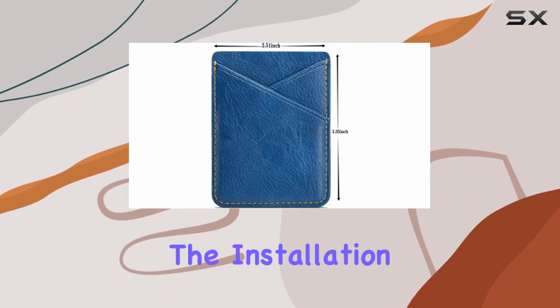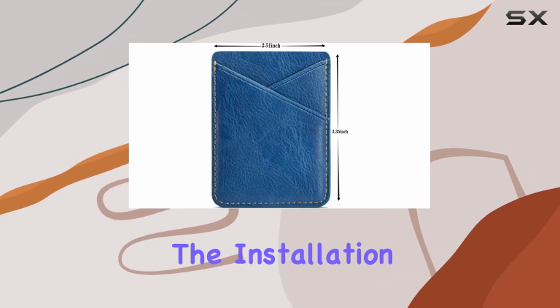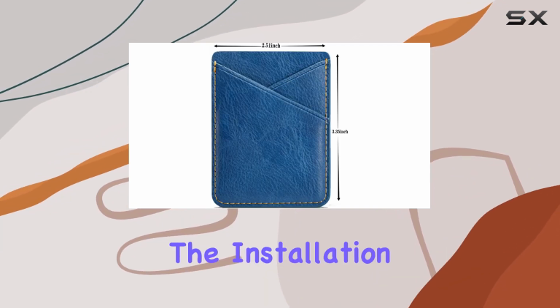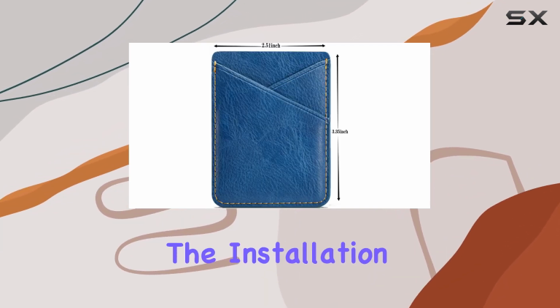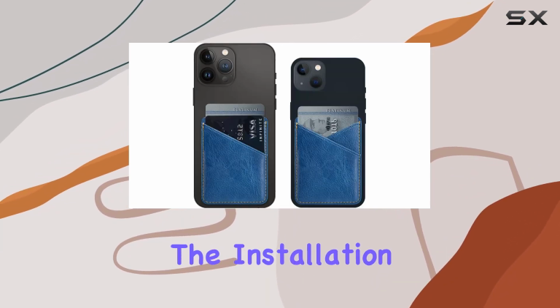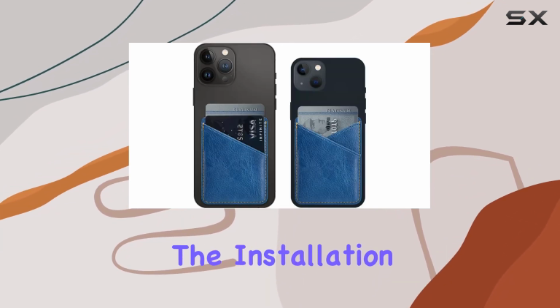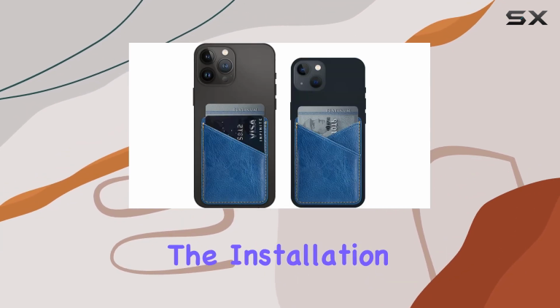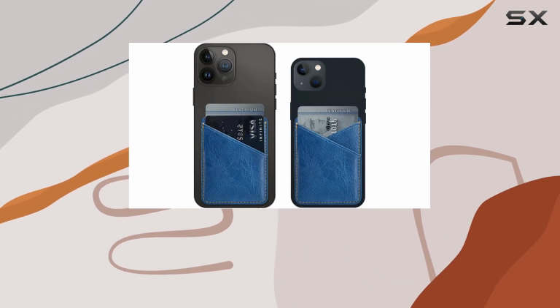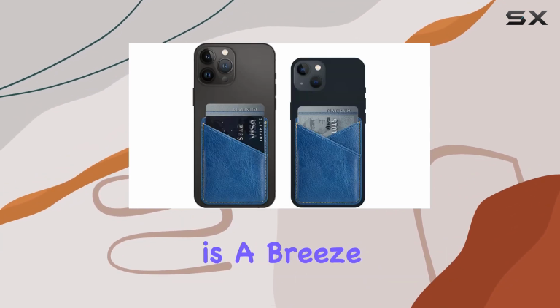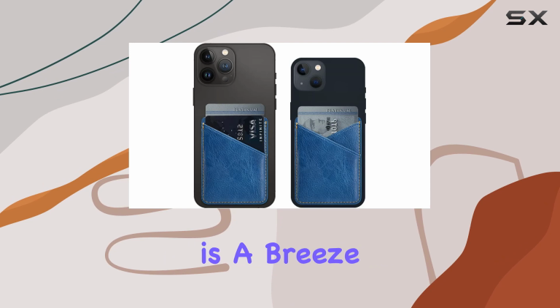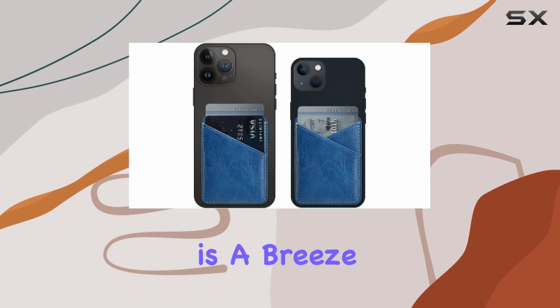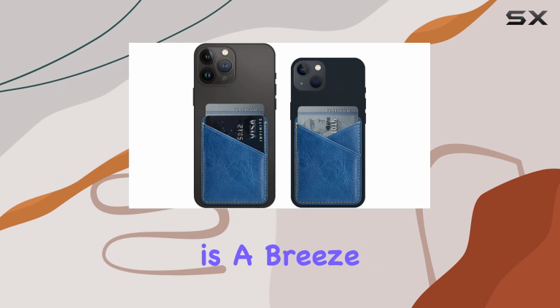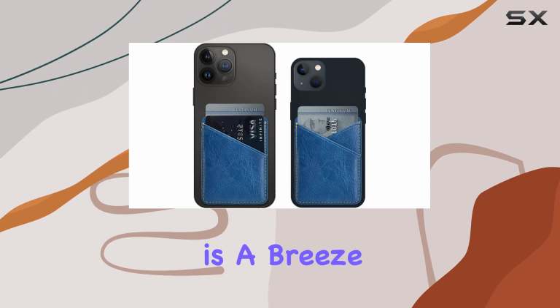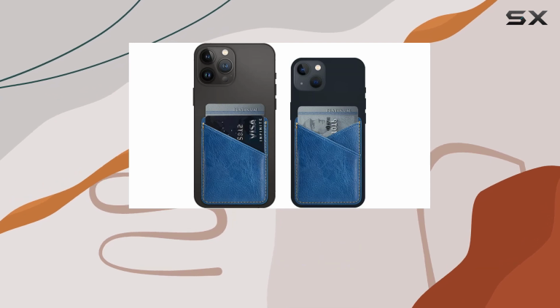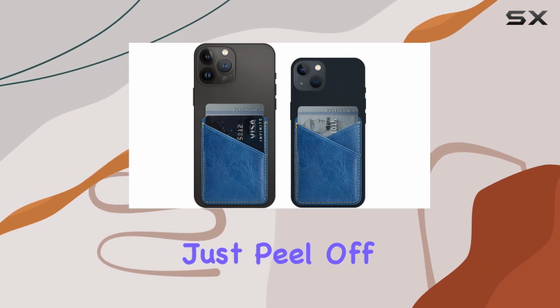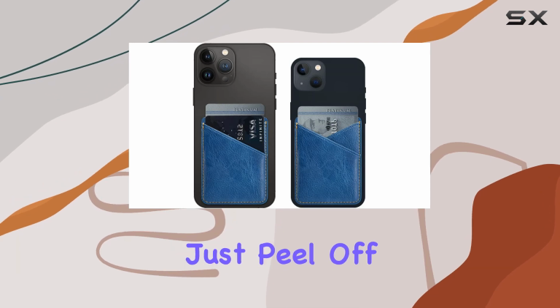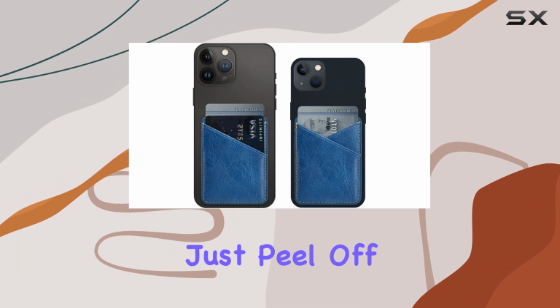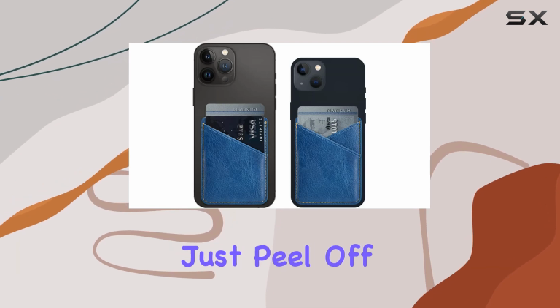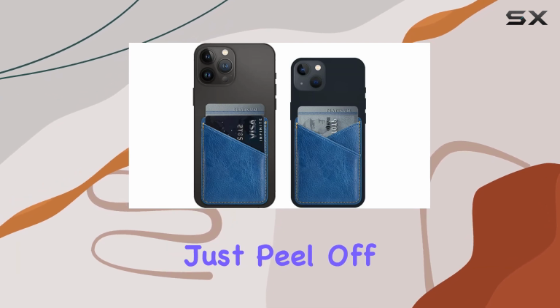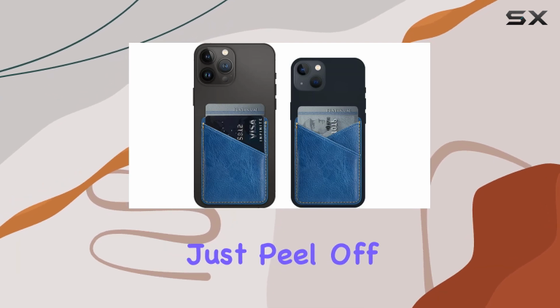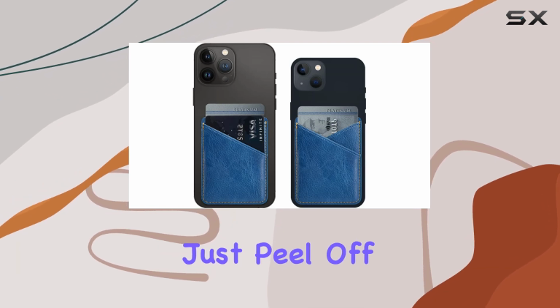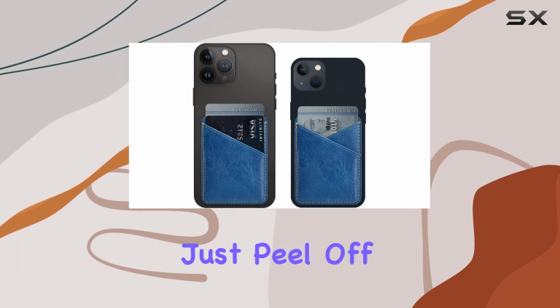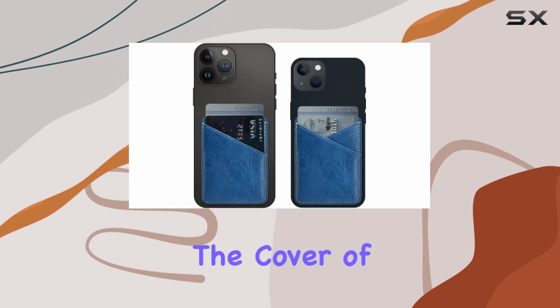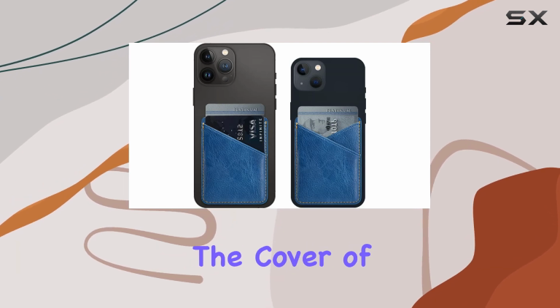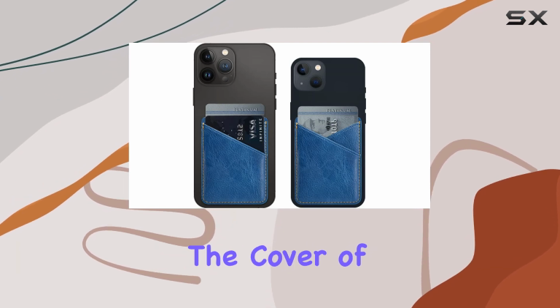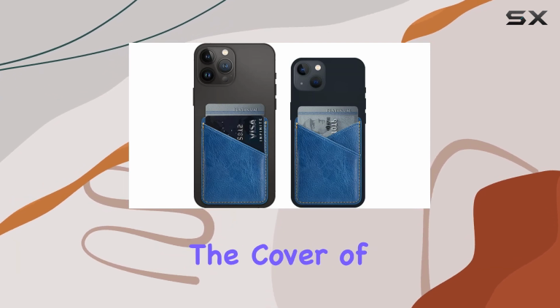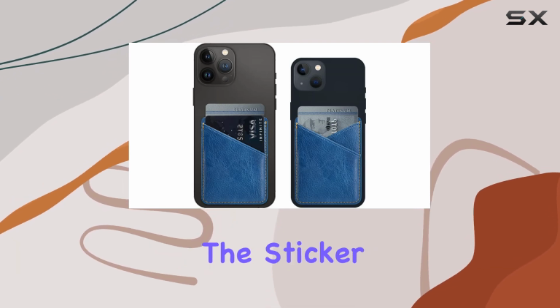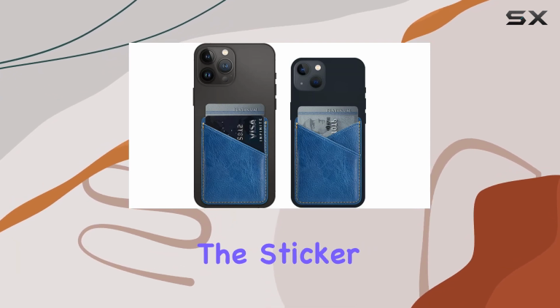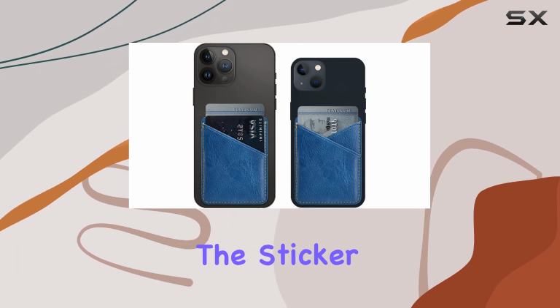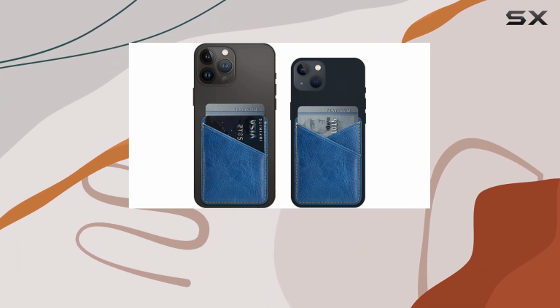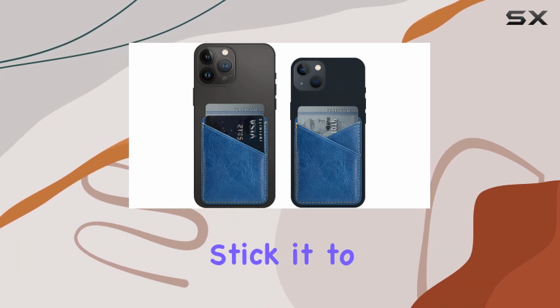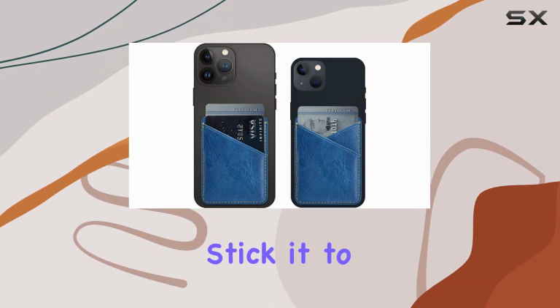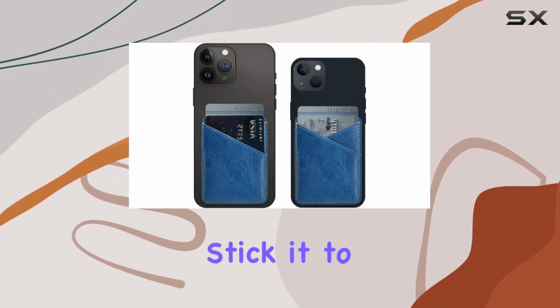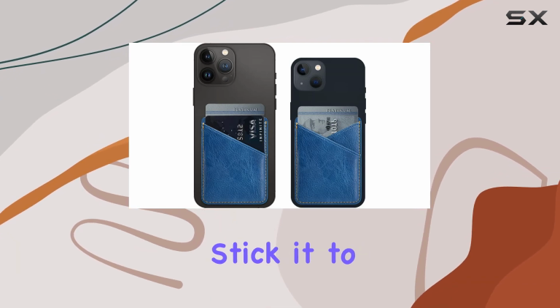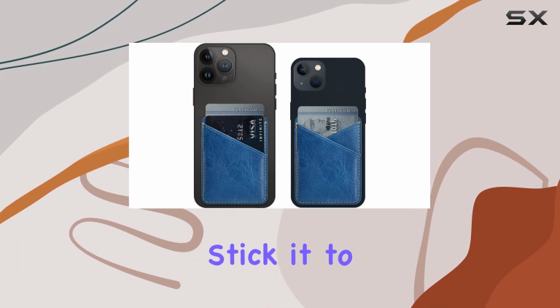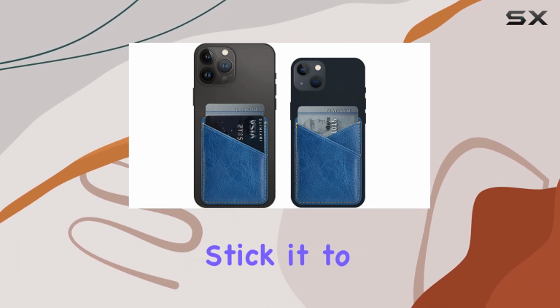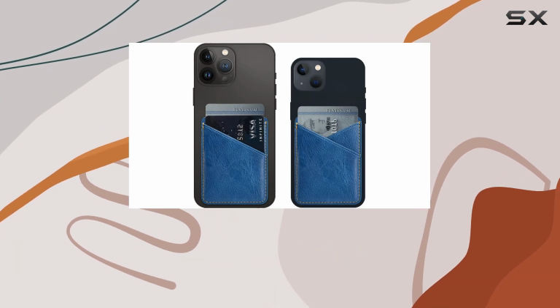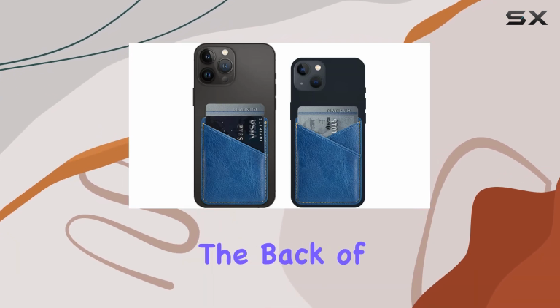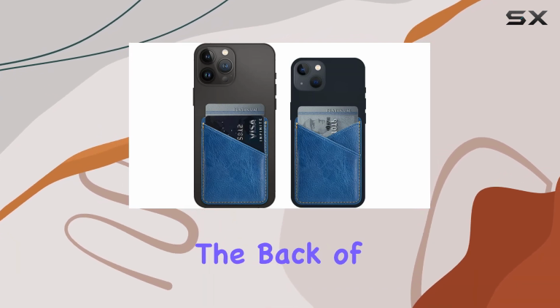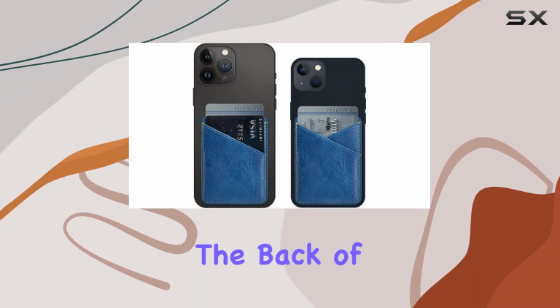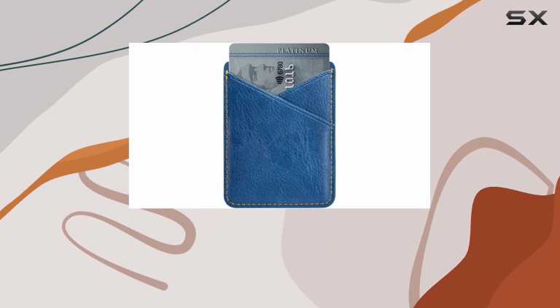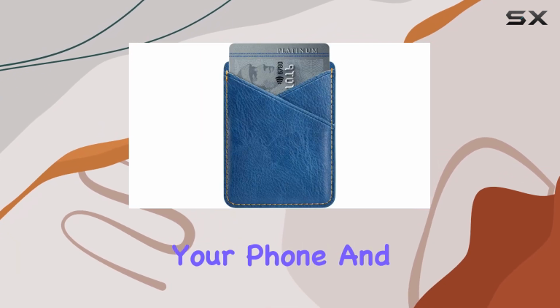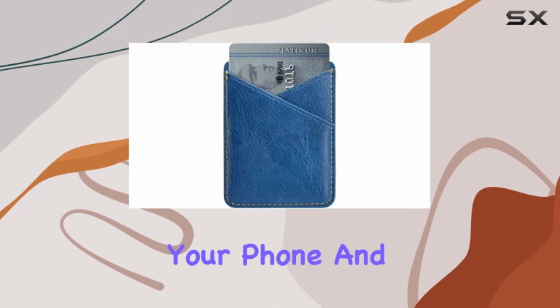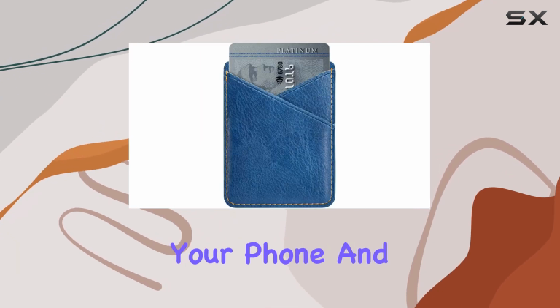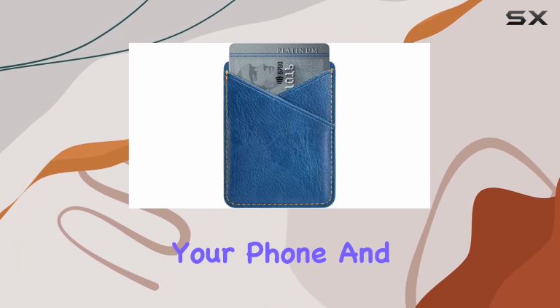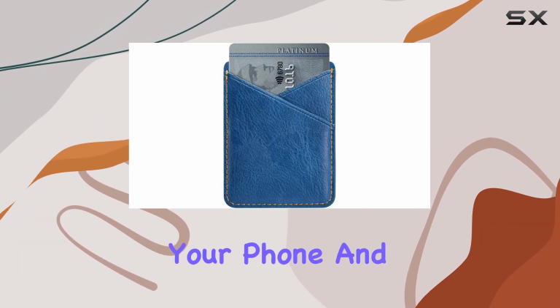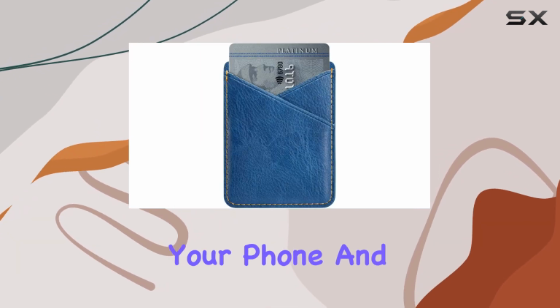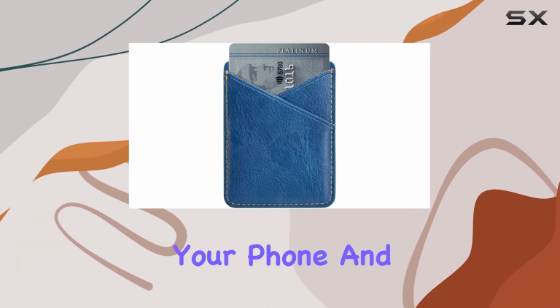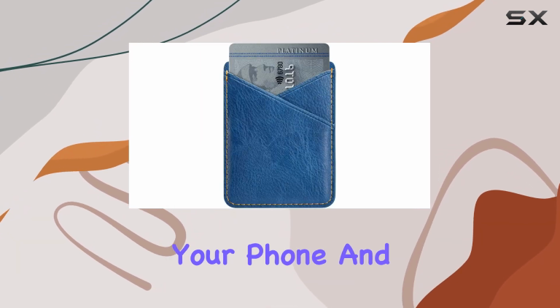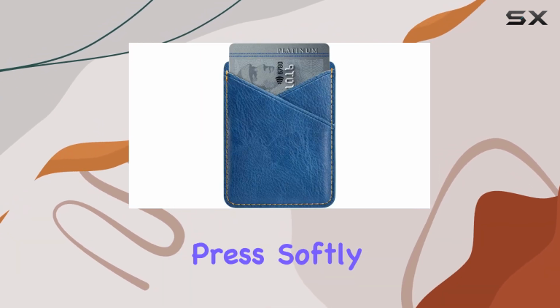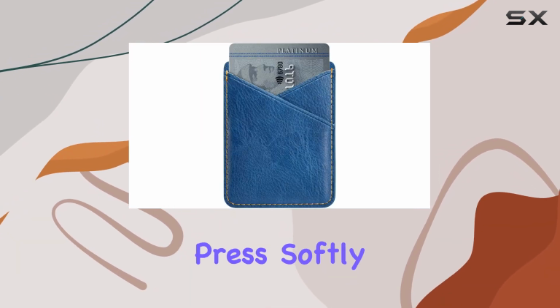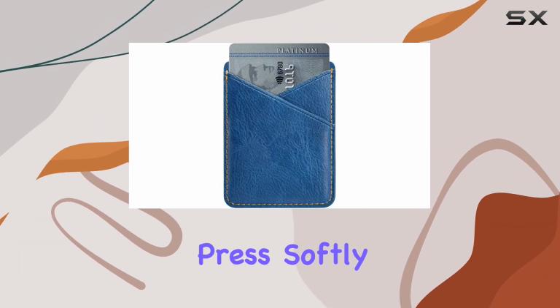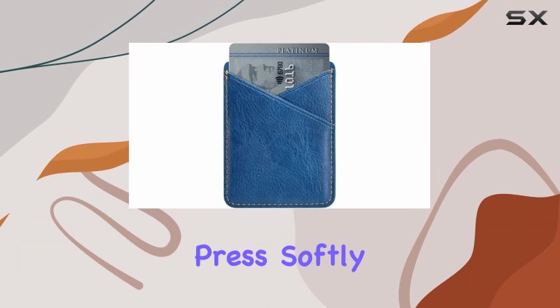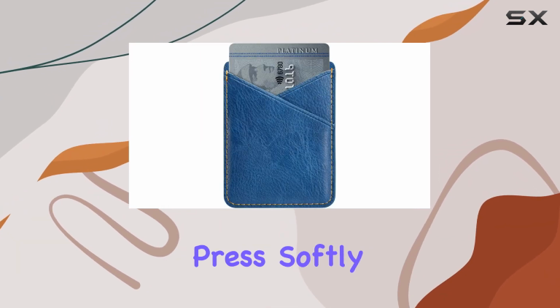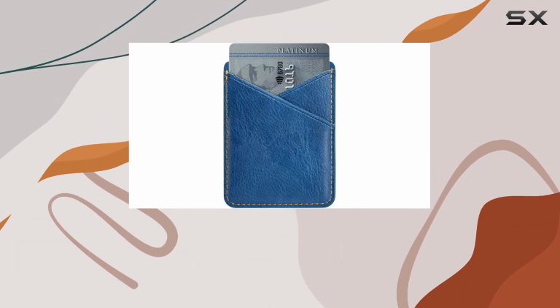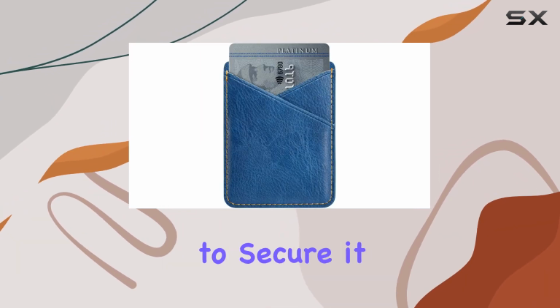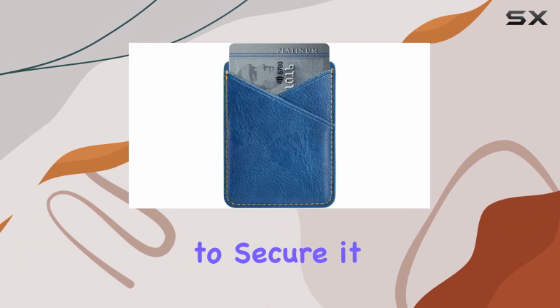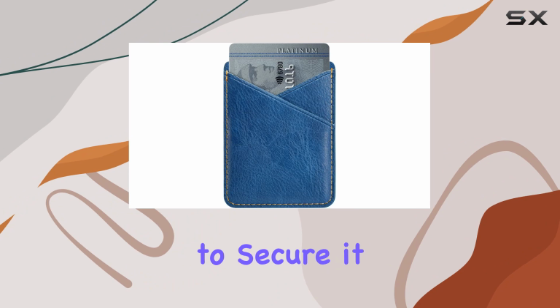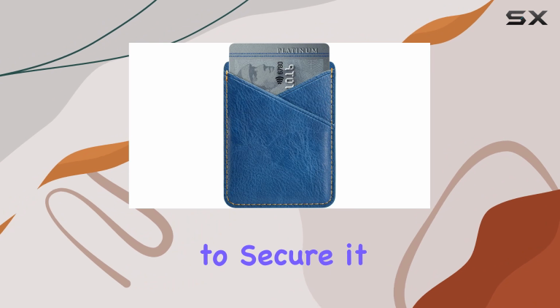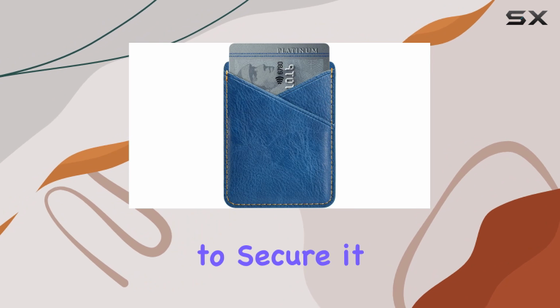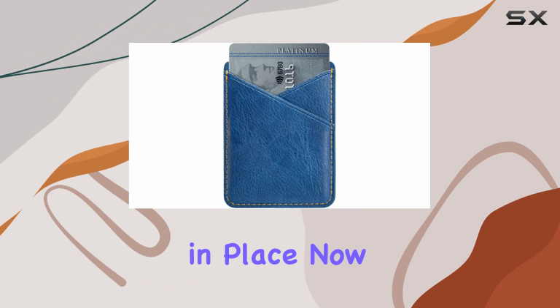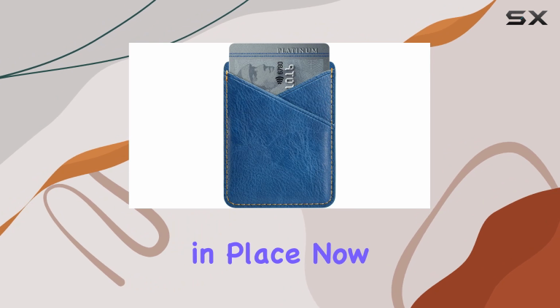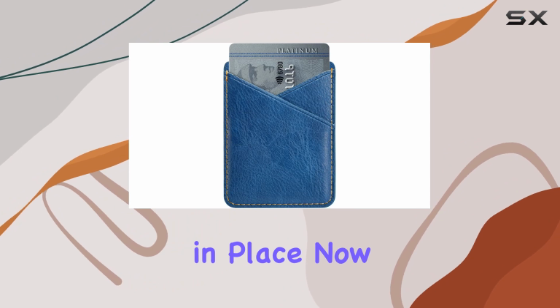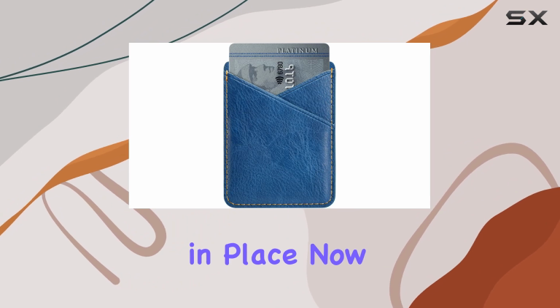The installation is a breeze — just peel off the cover of the sticker, stick it to the back of your phone, and press softly to secure it in place.